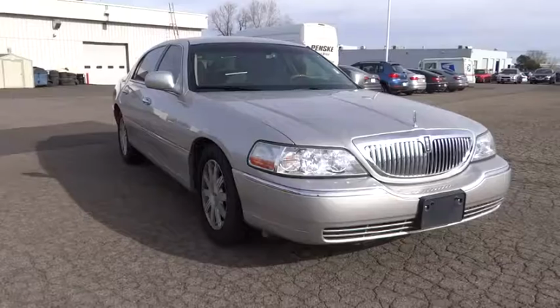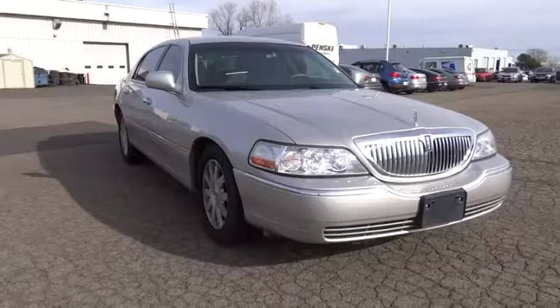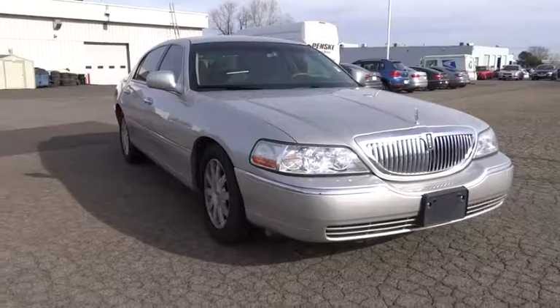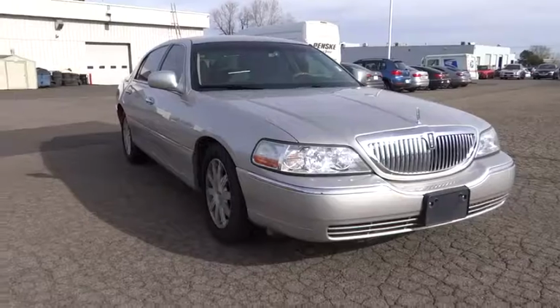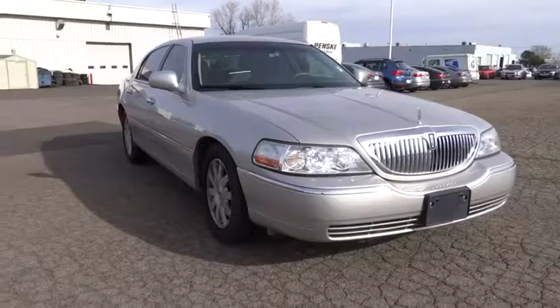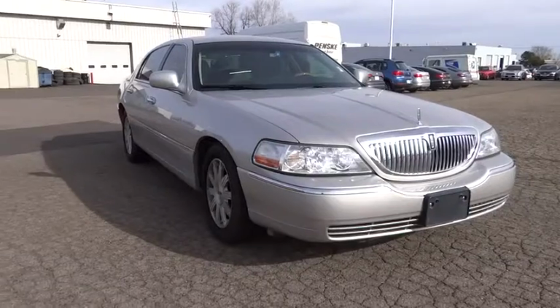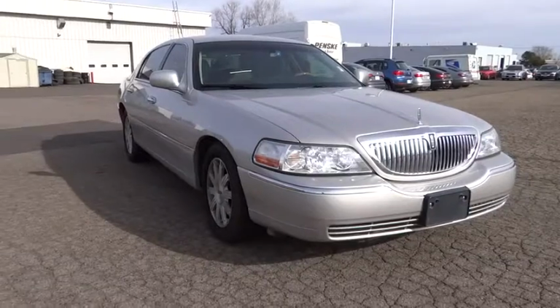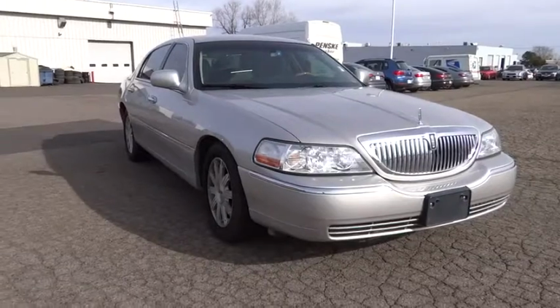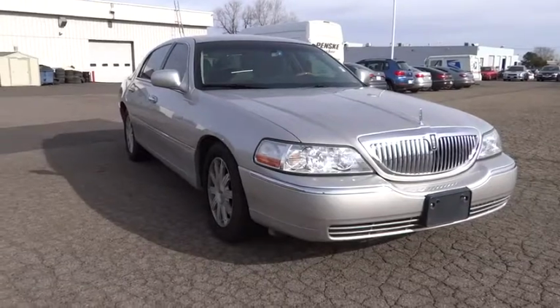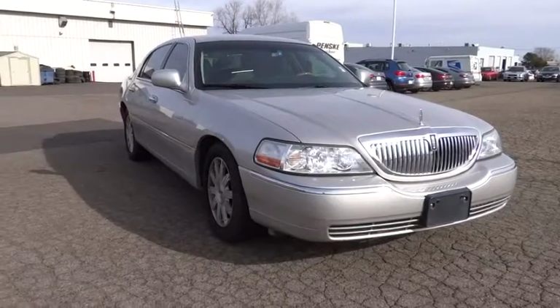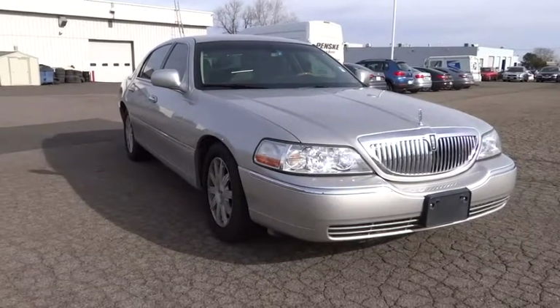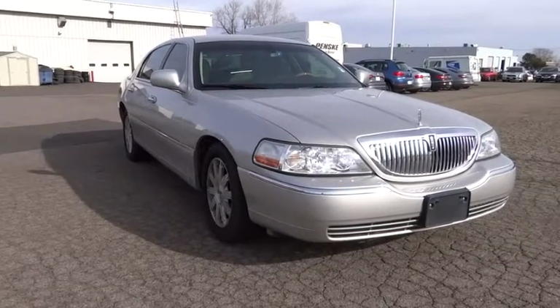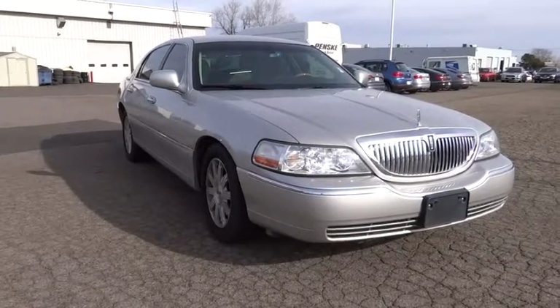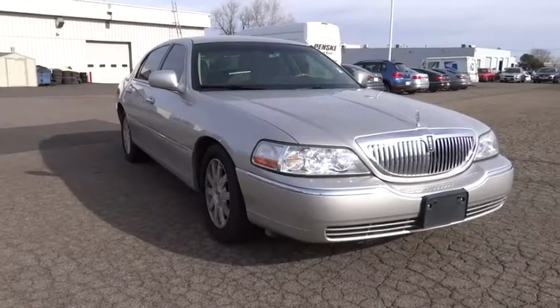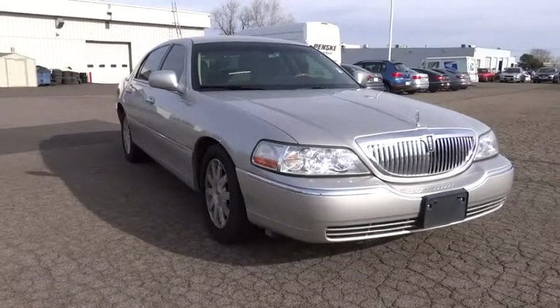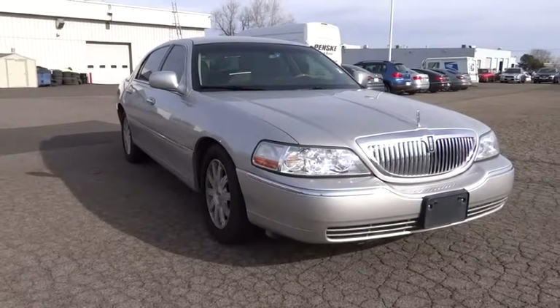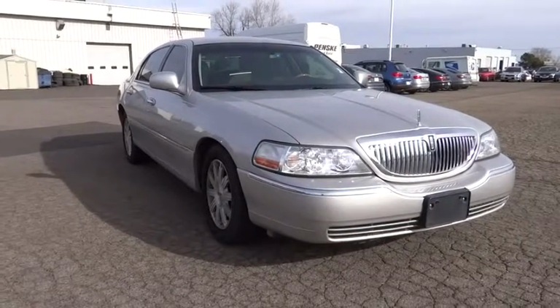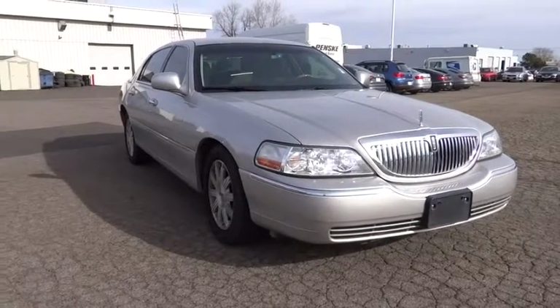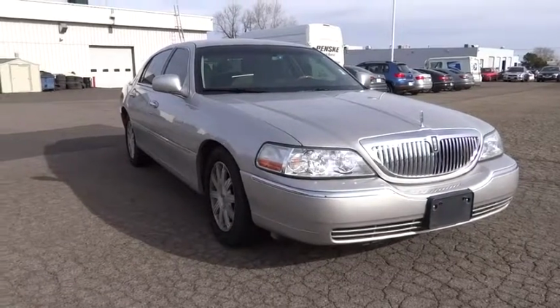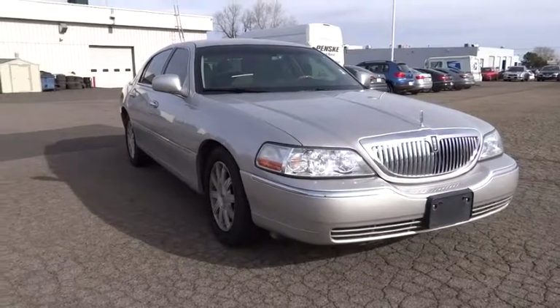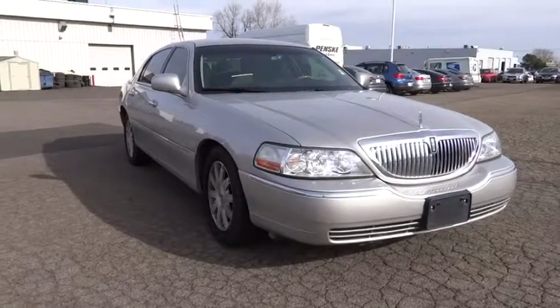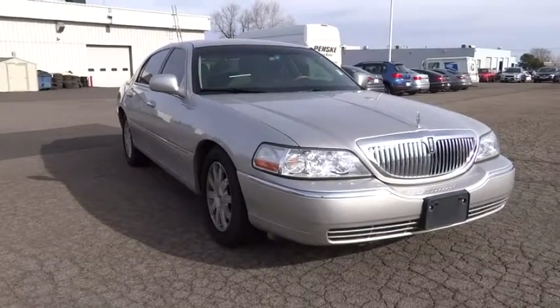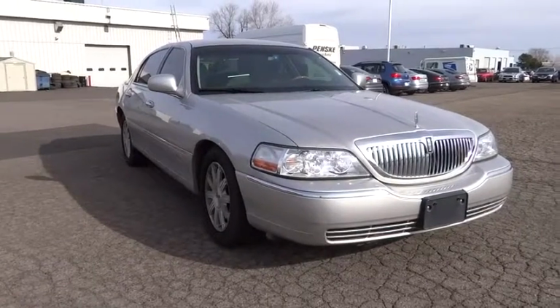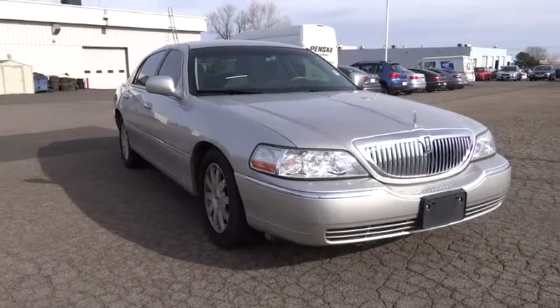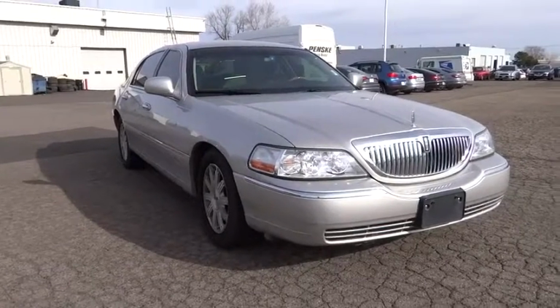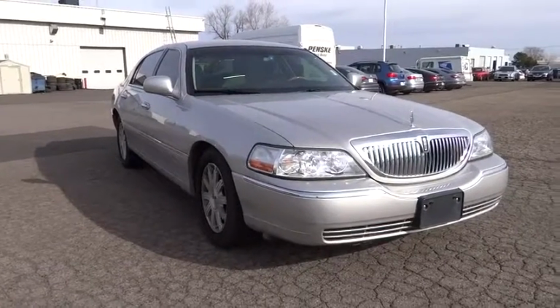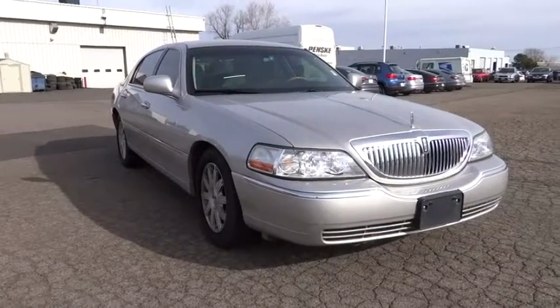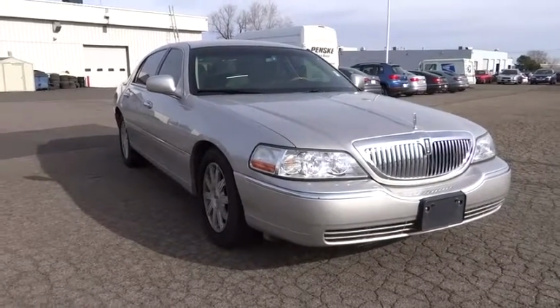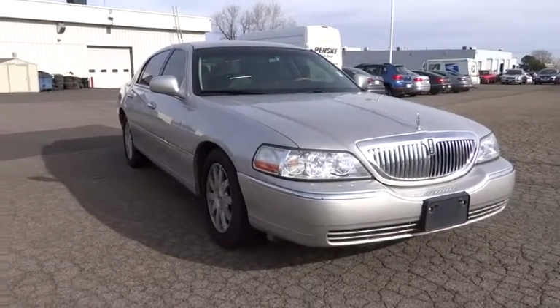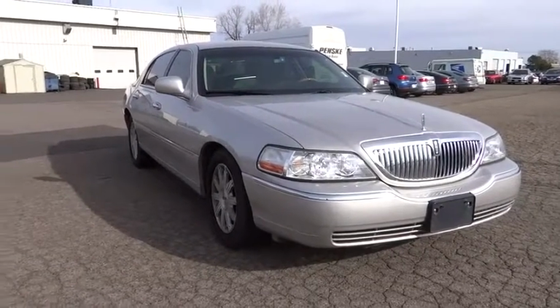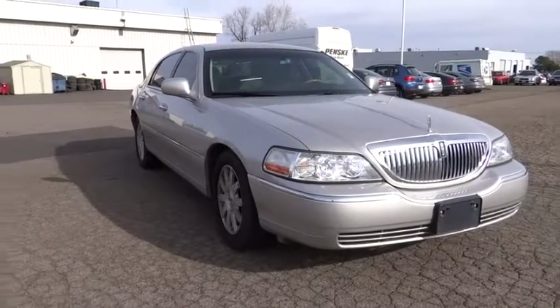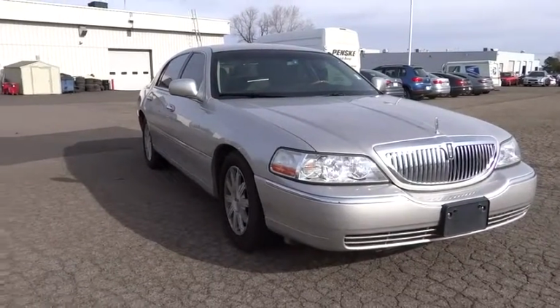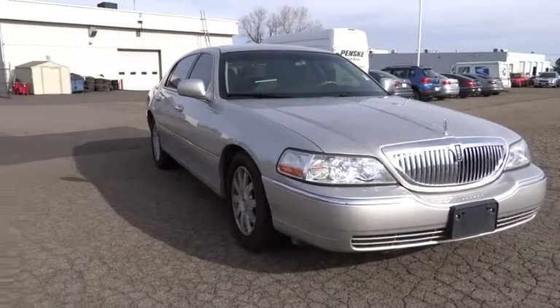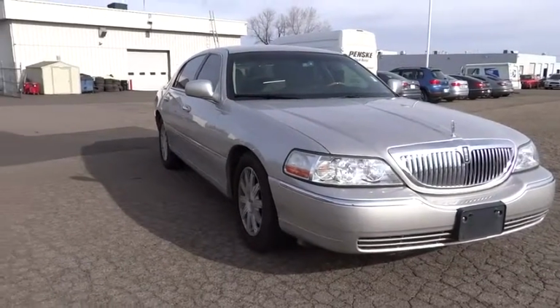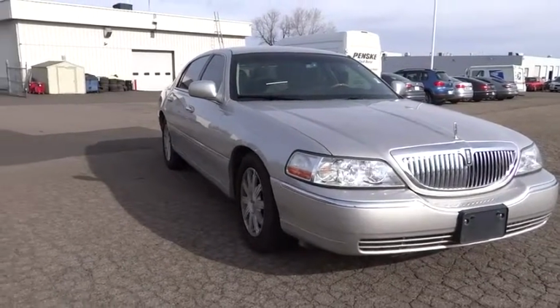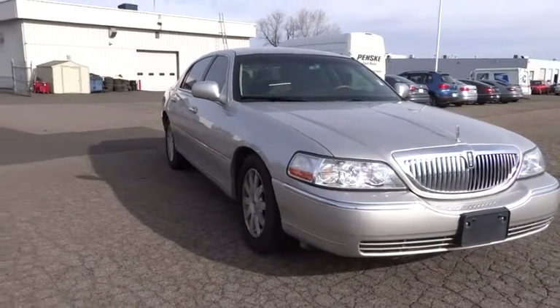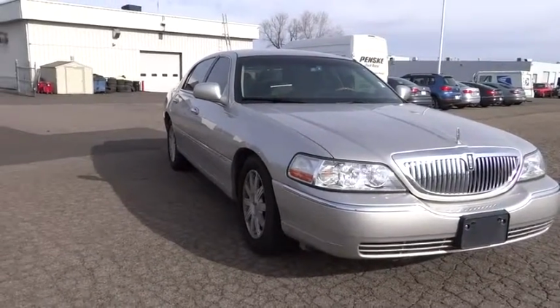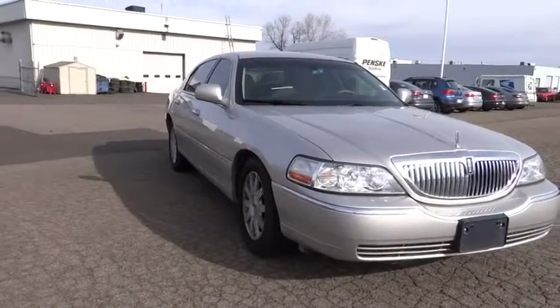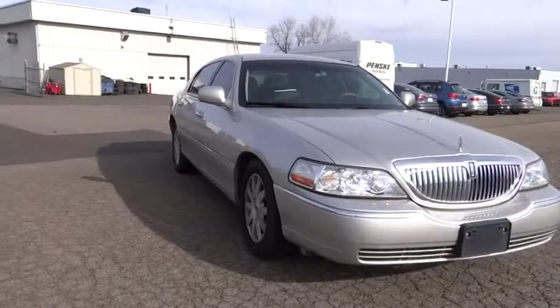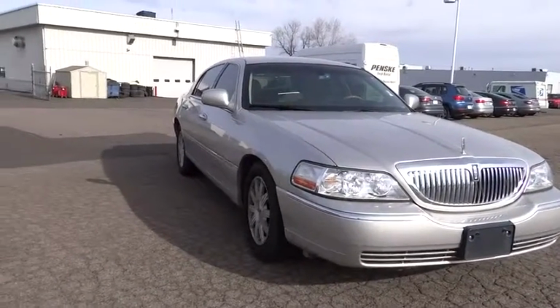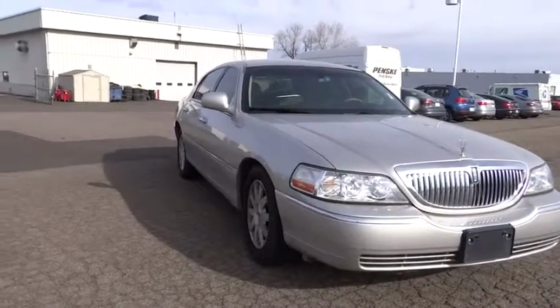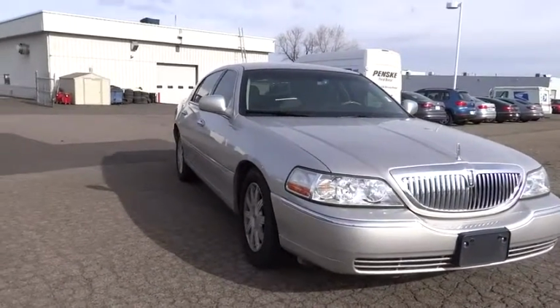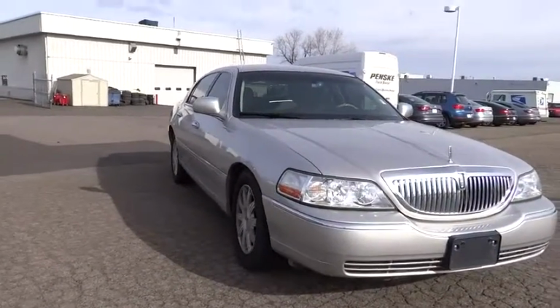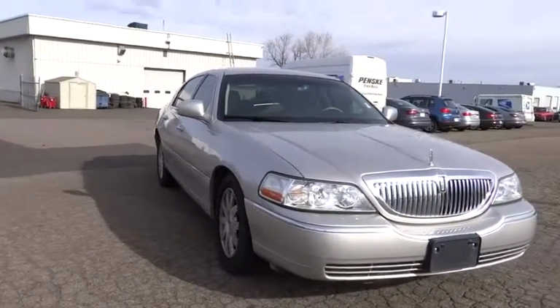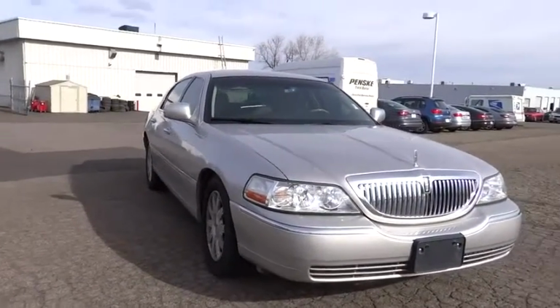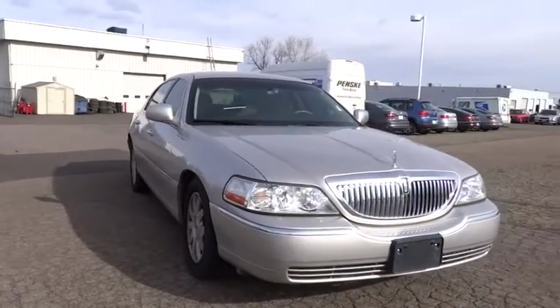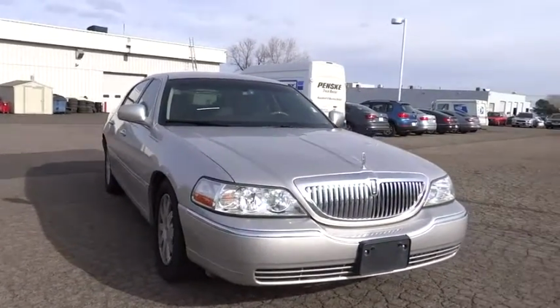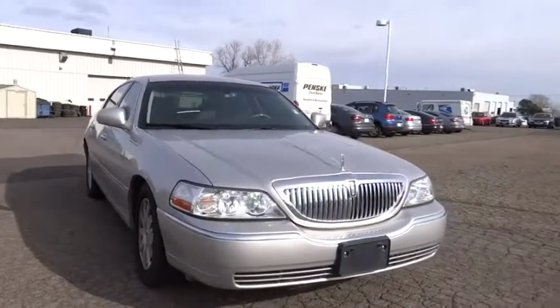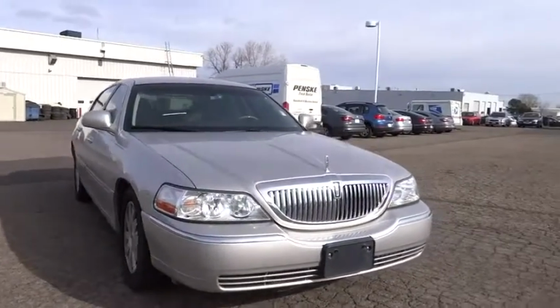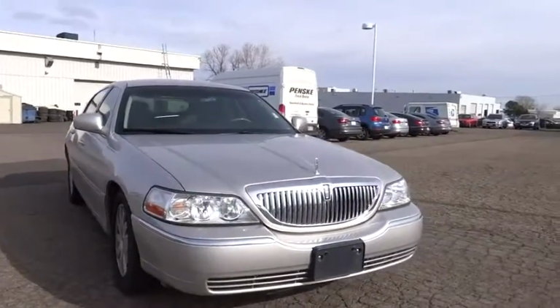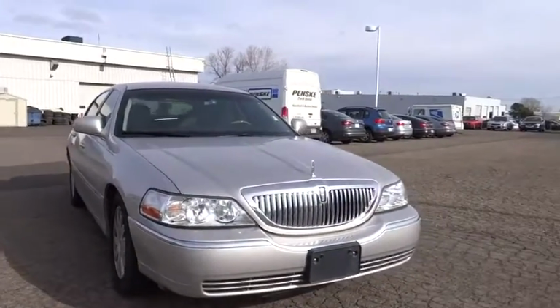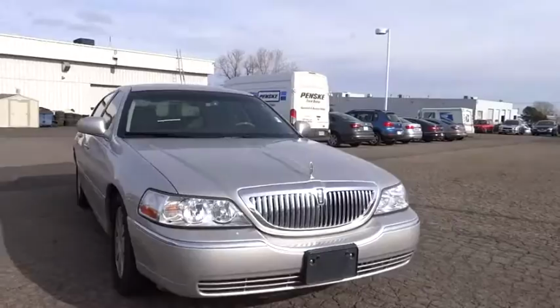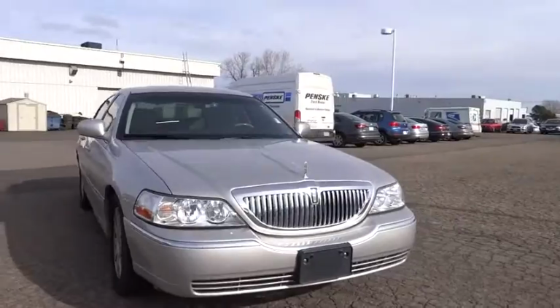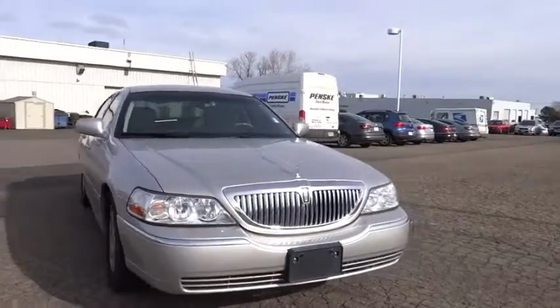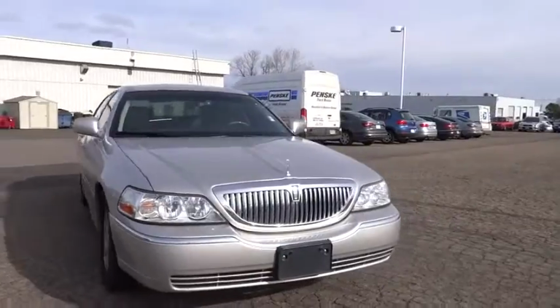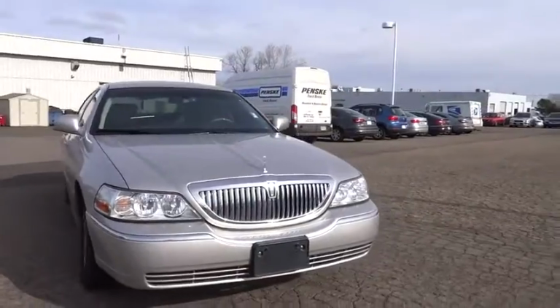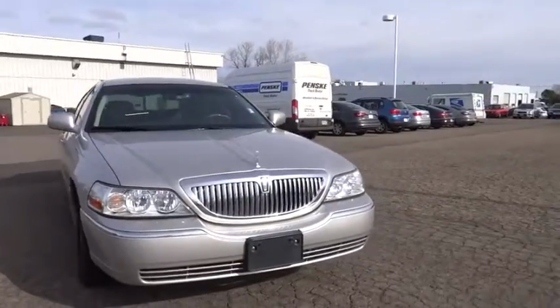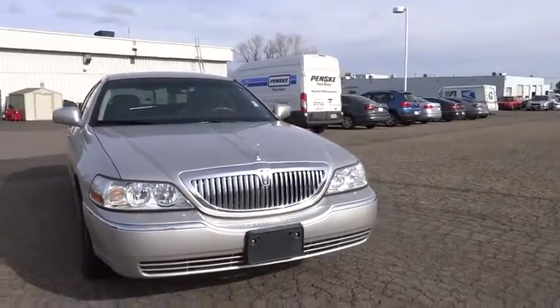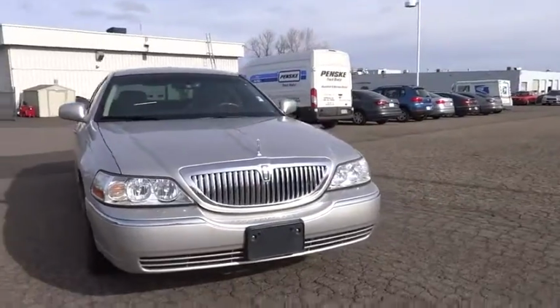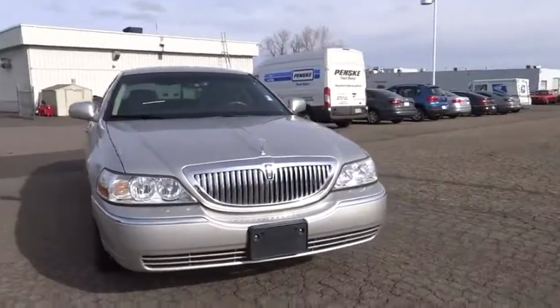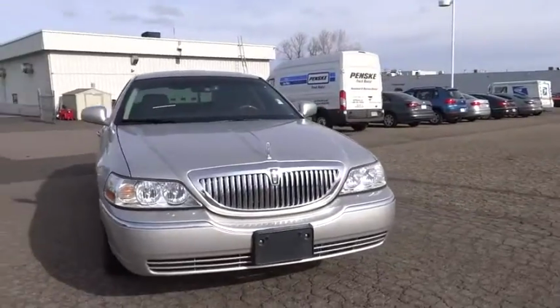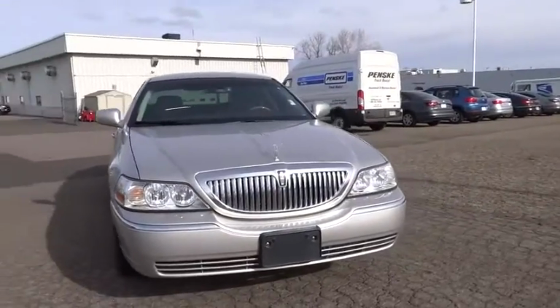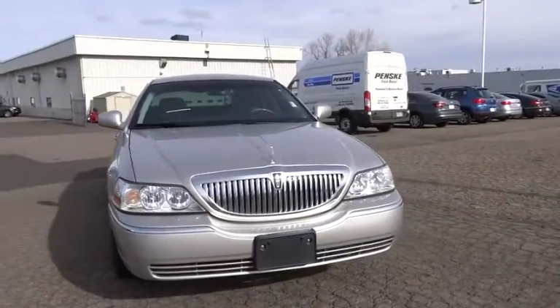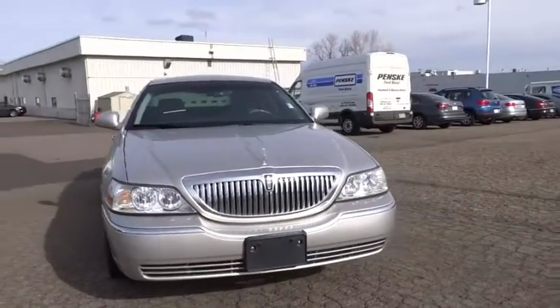2011 Lincoln Town Car. The new Lincoln Town Car is a classic, elevated to new heights.